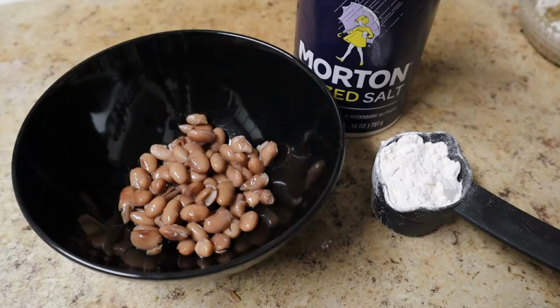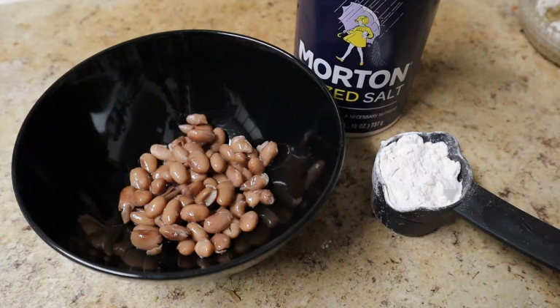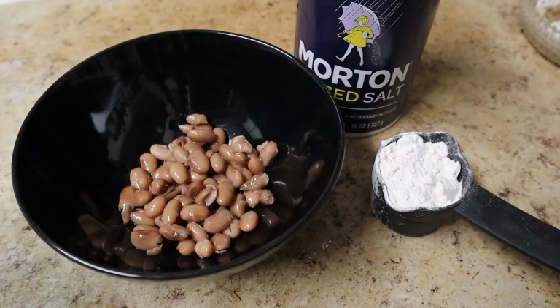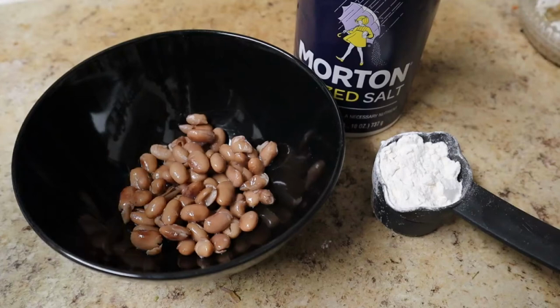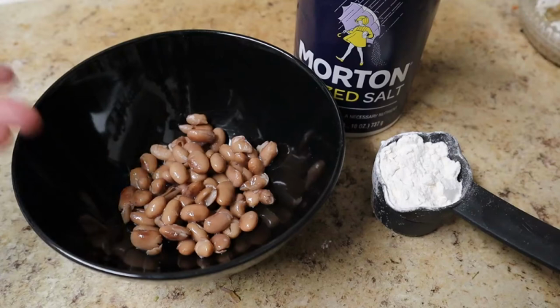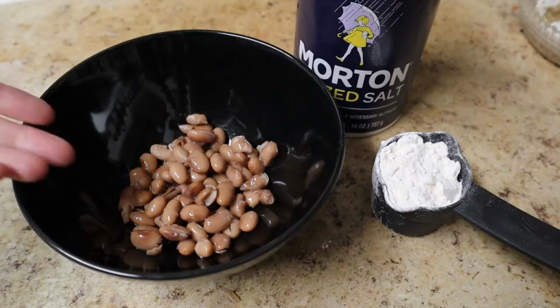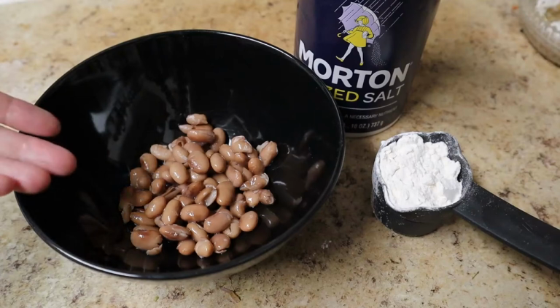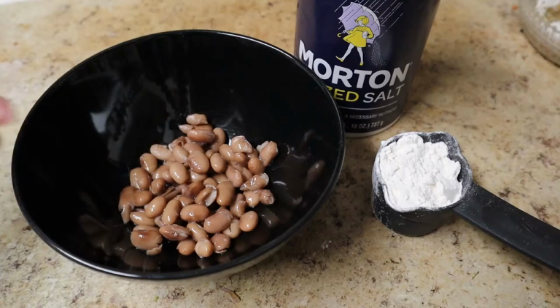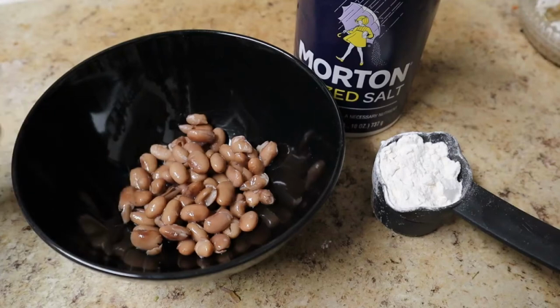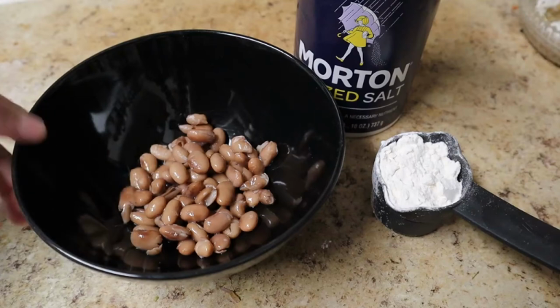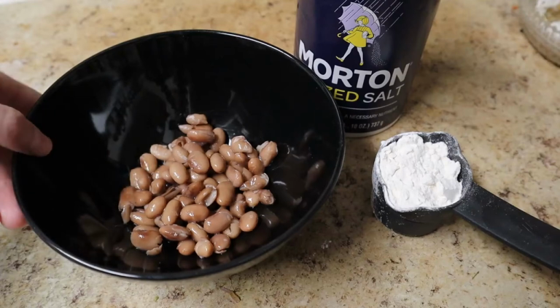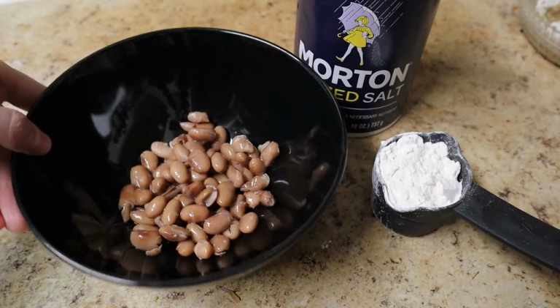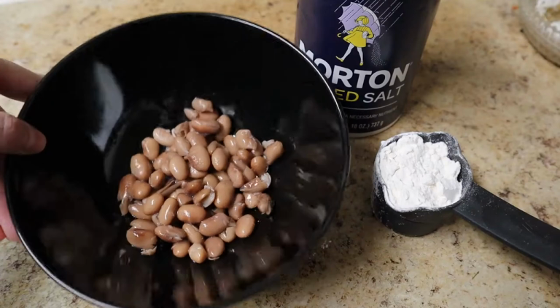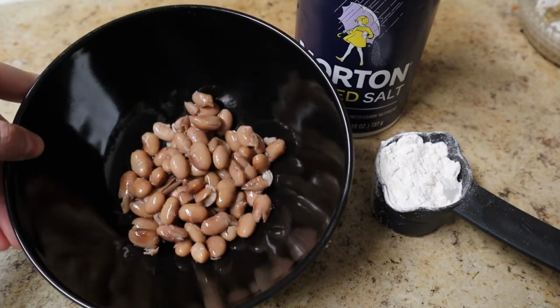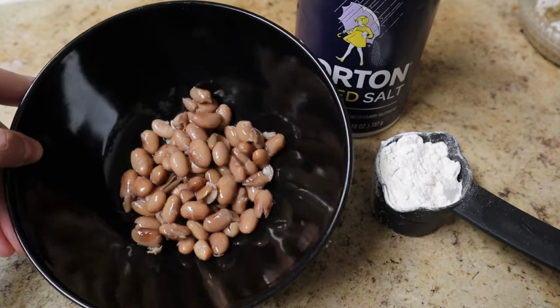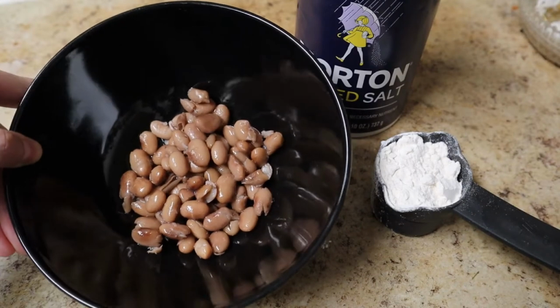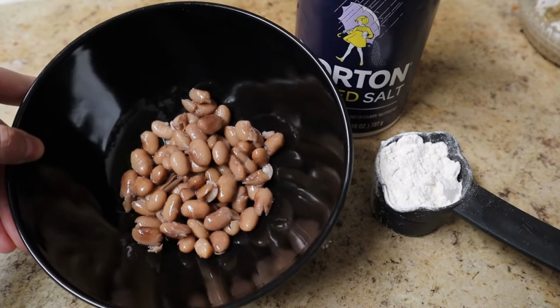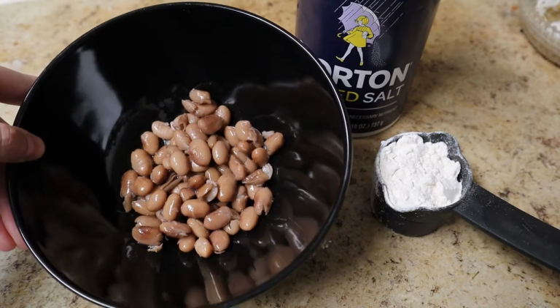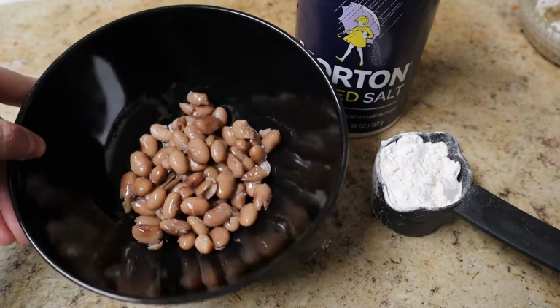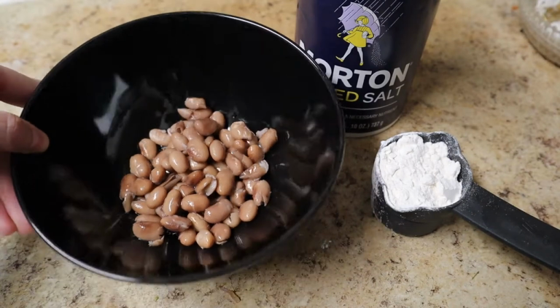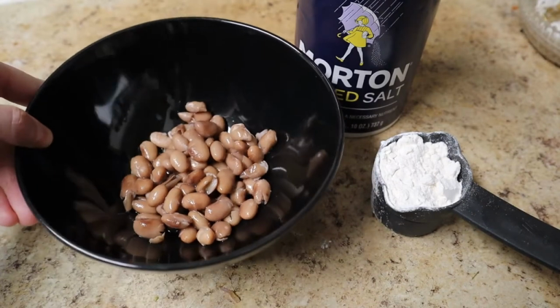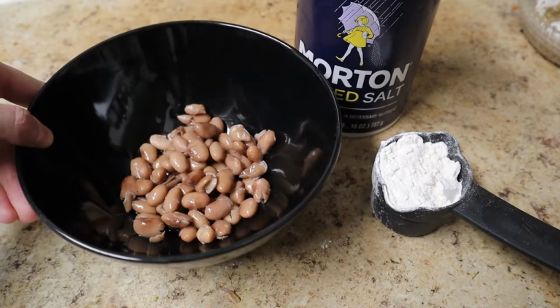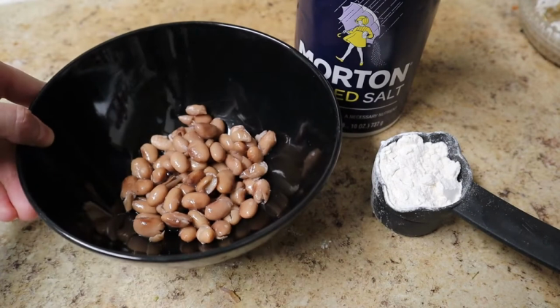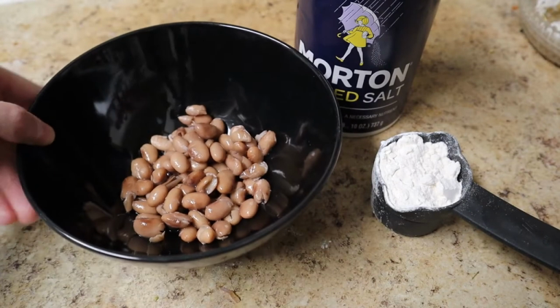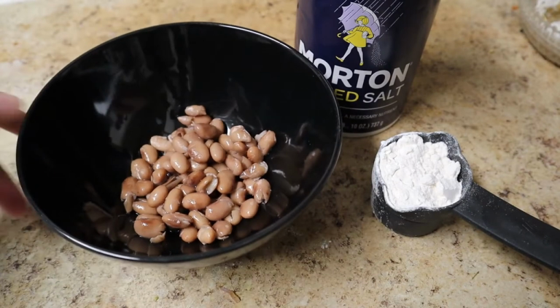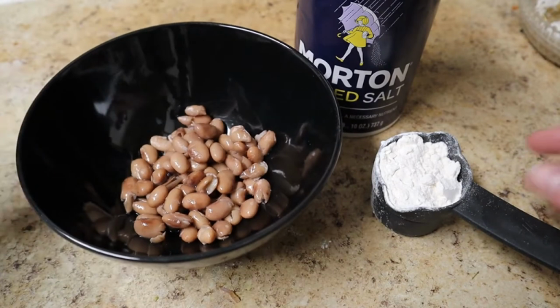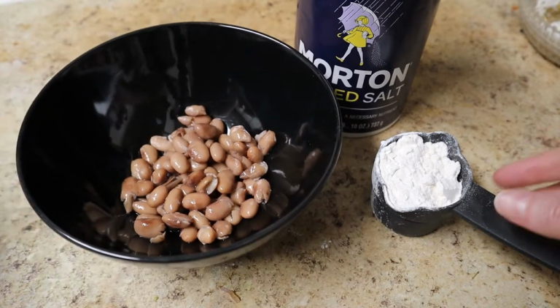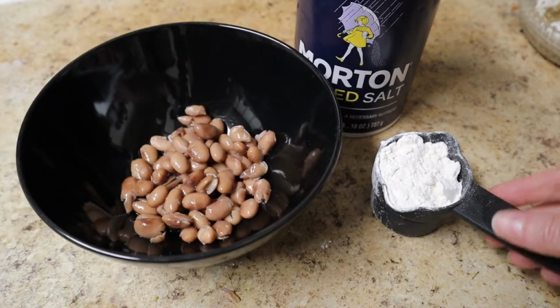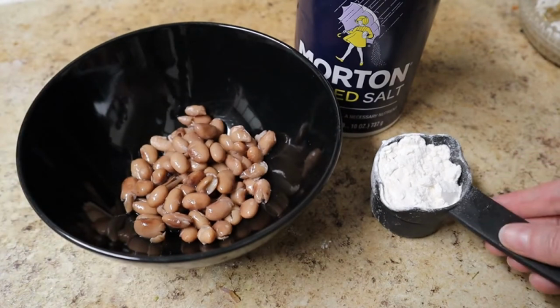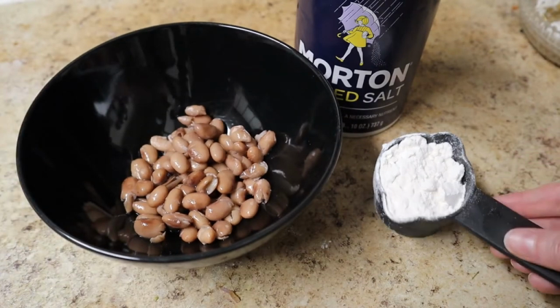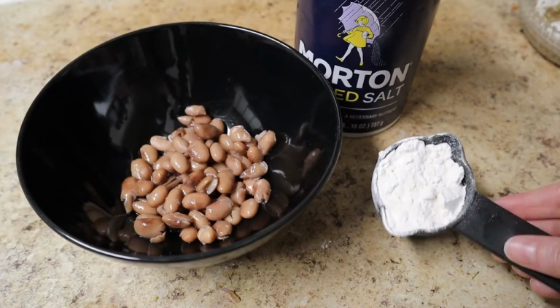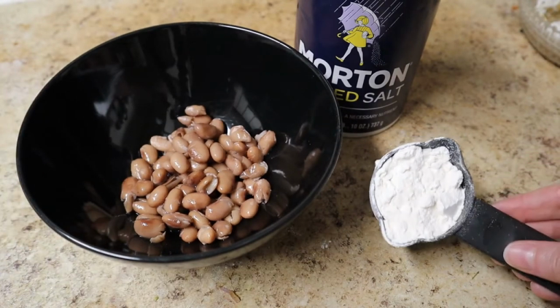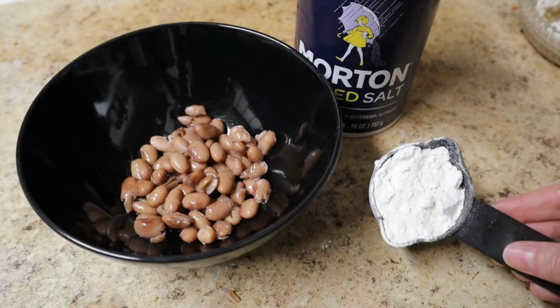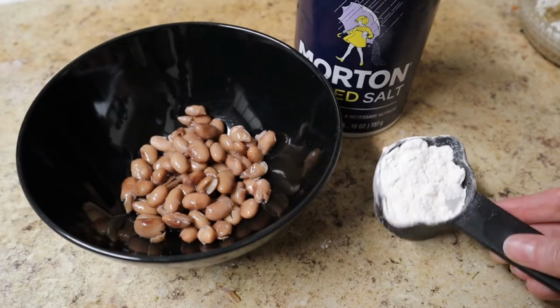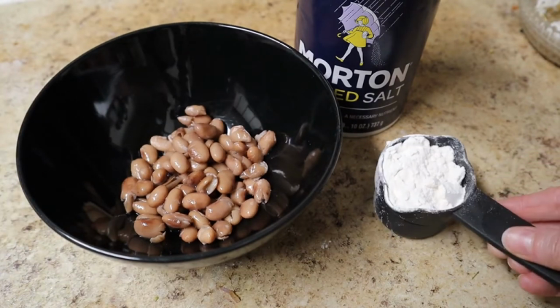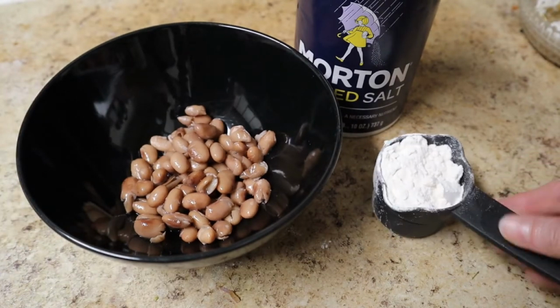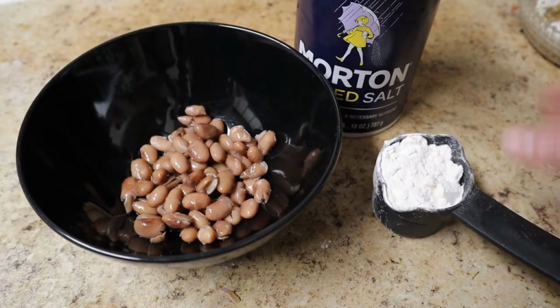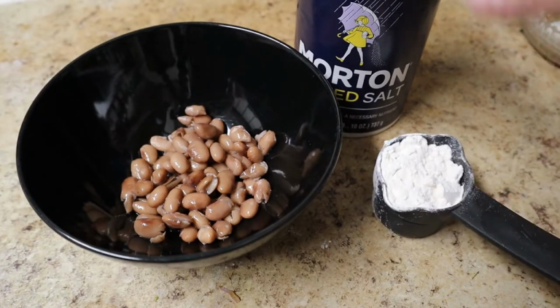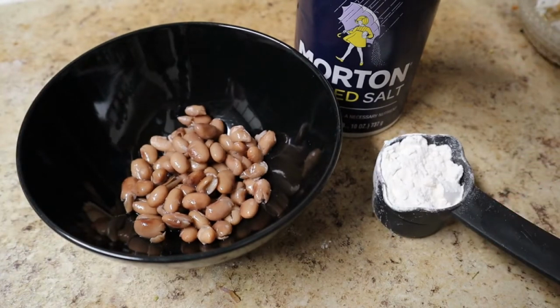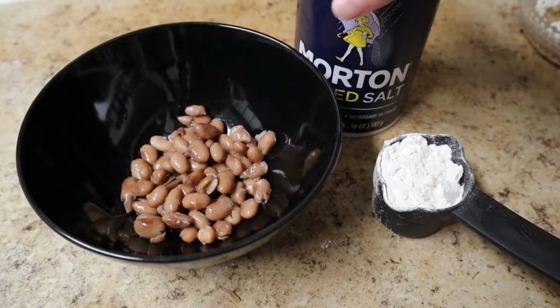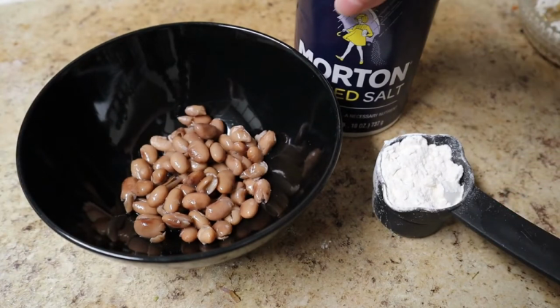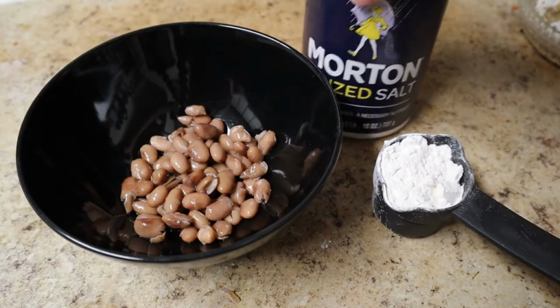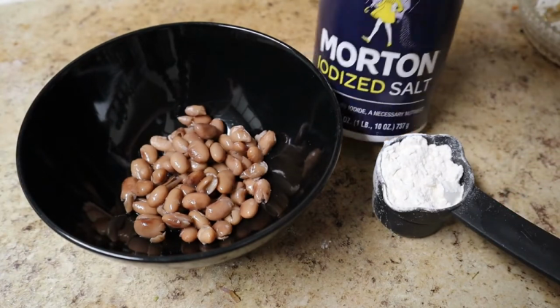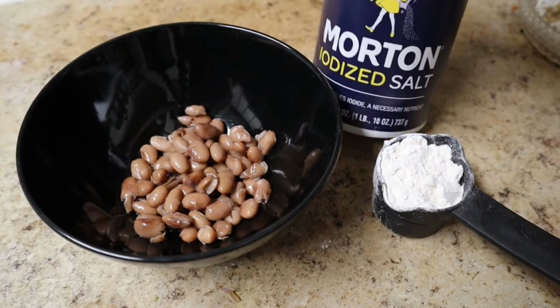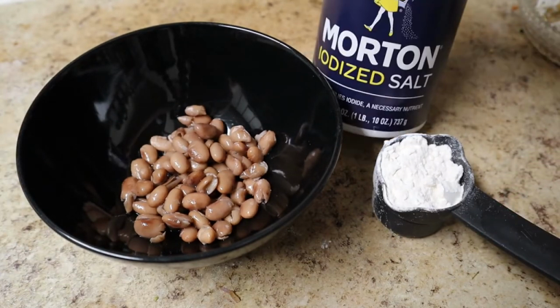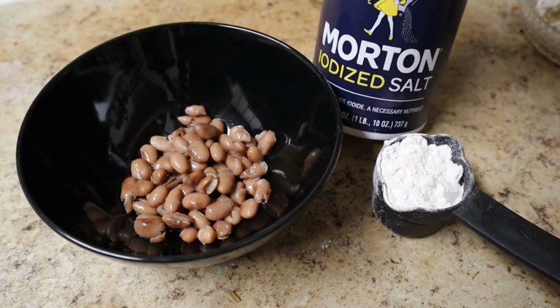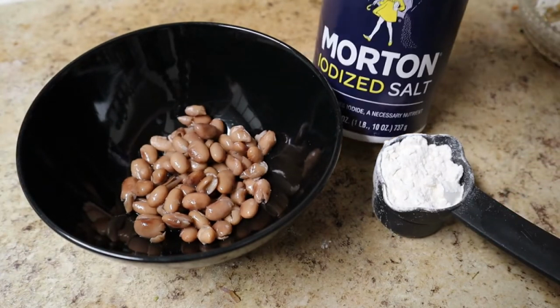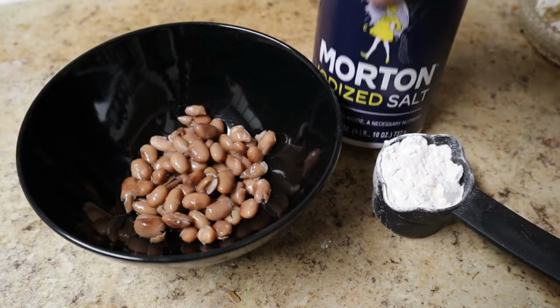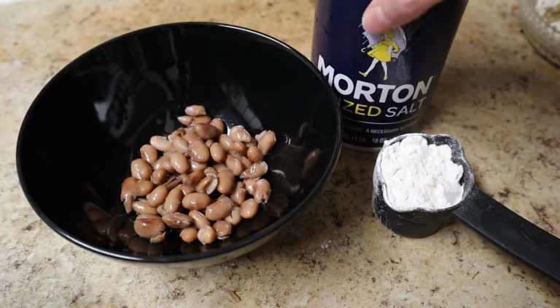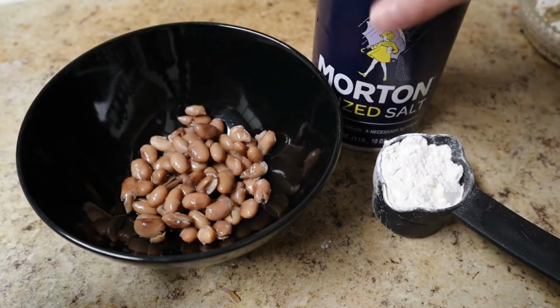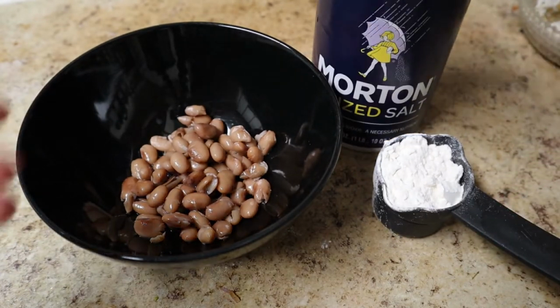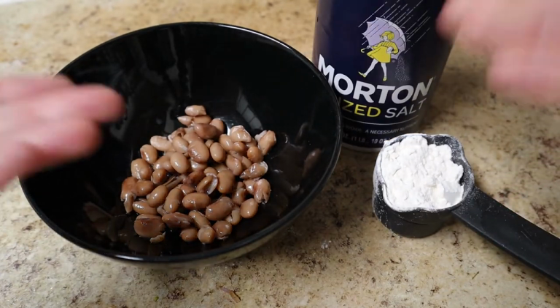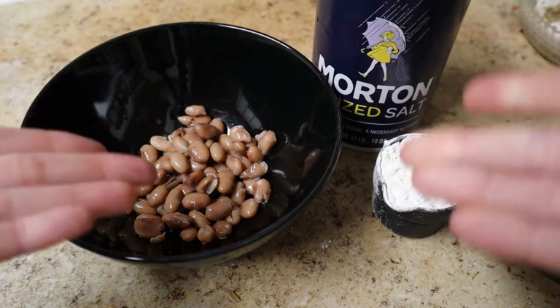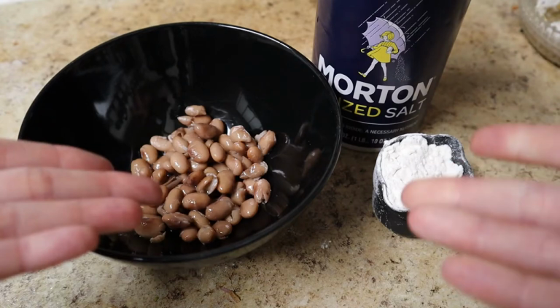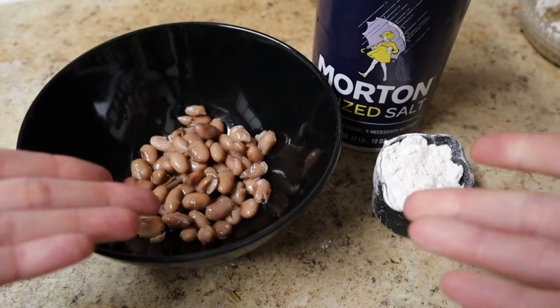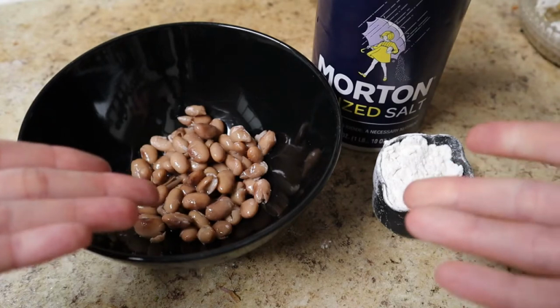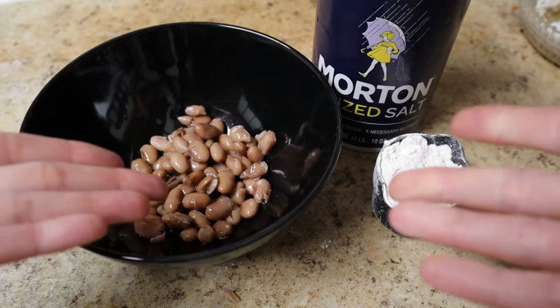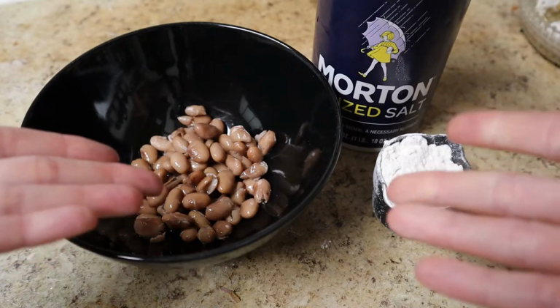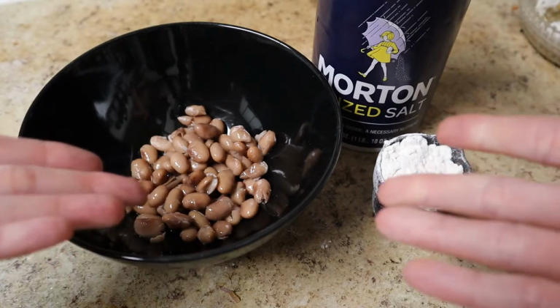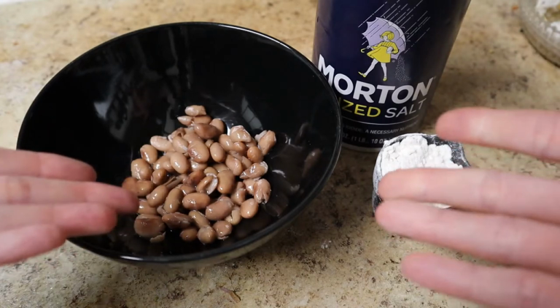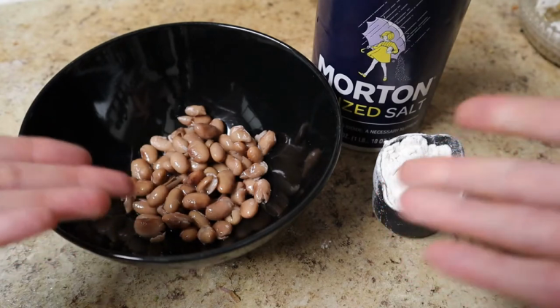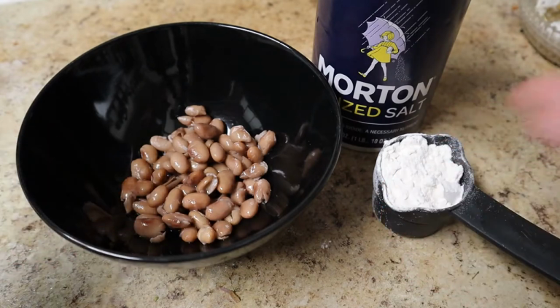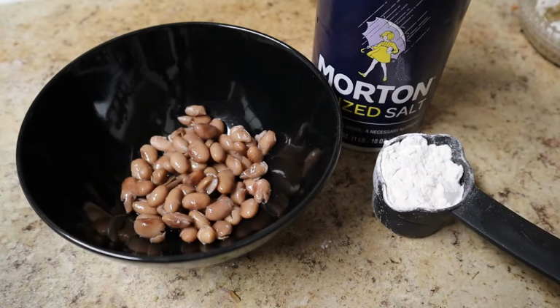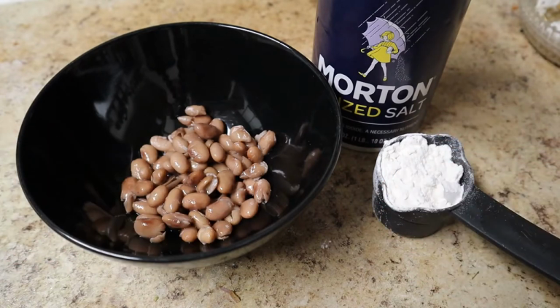And here we have some cooked beans, some flour, and some salt. What are we going to do with this?